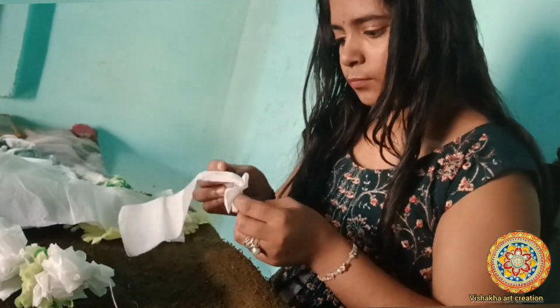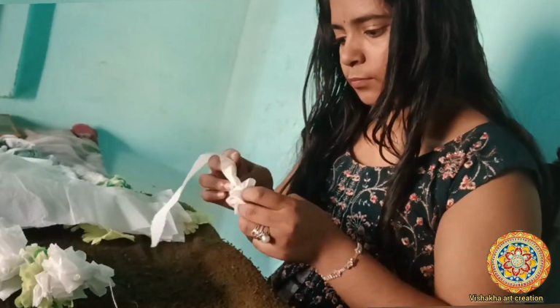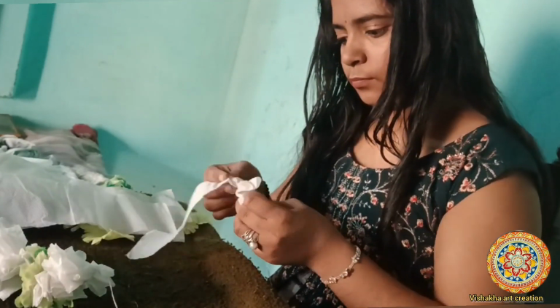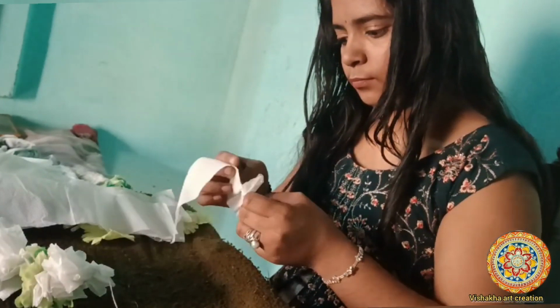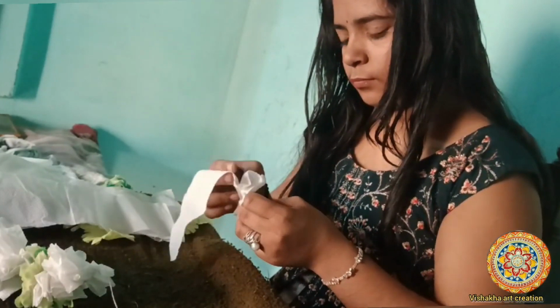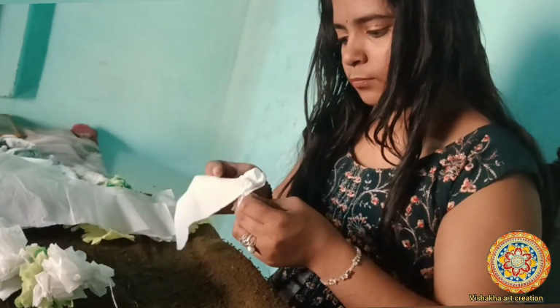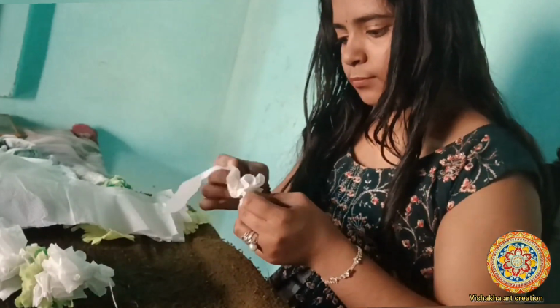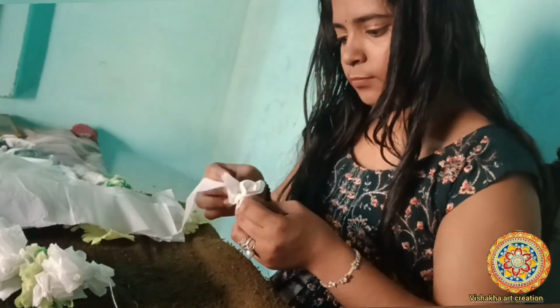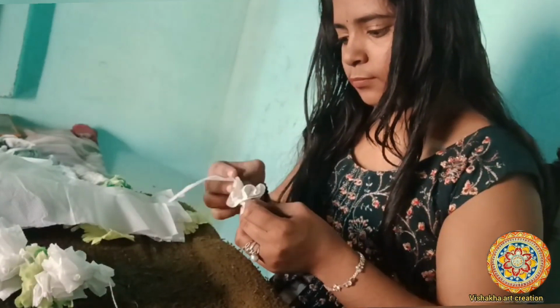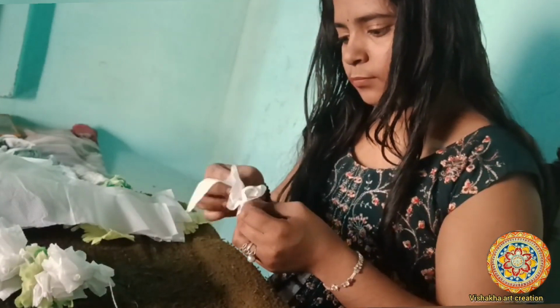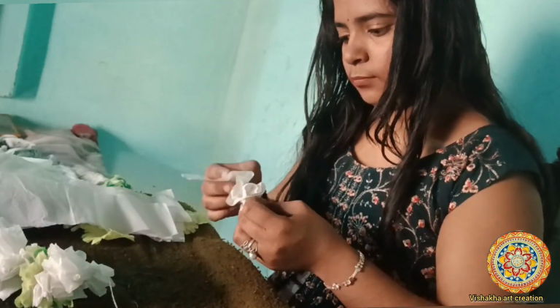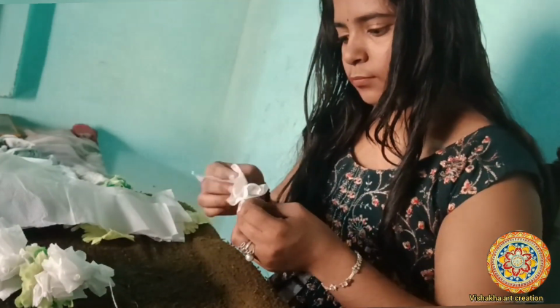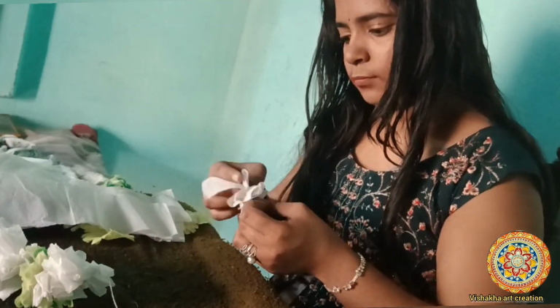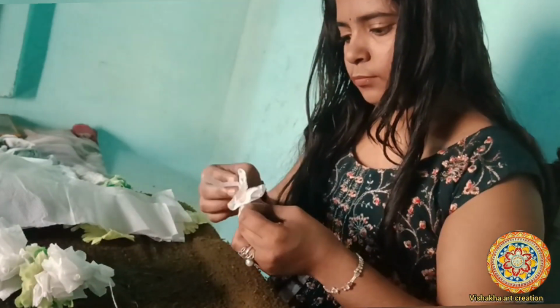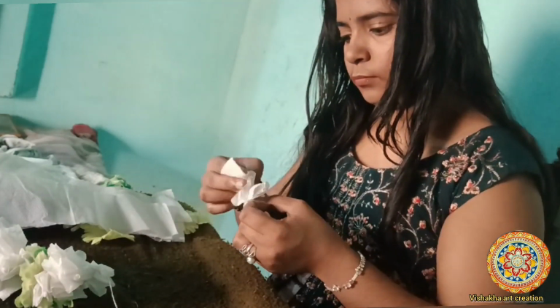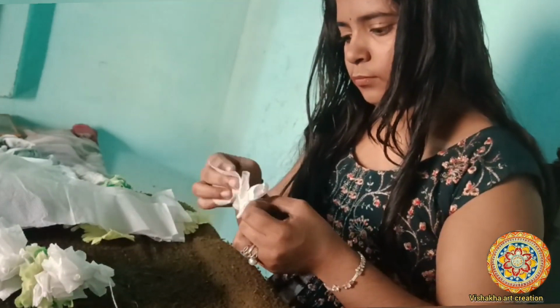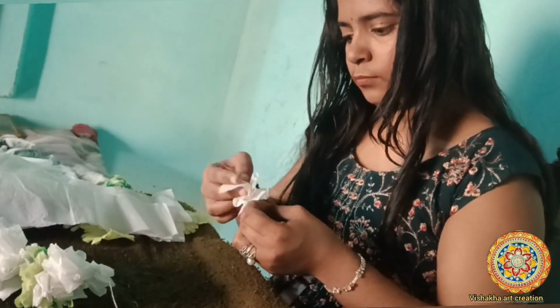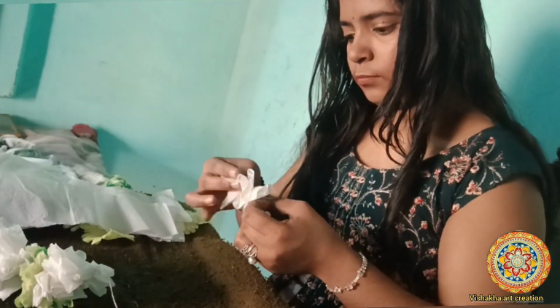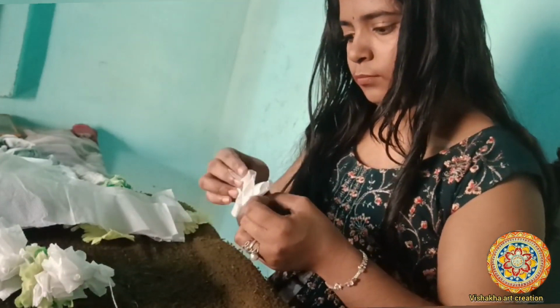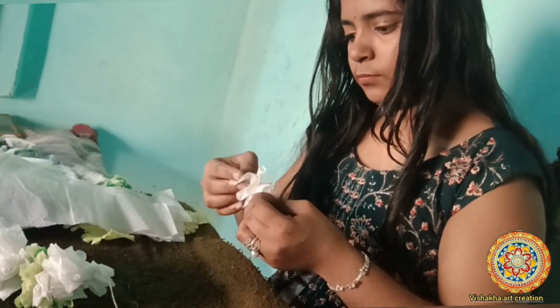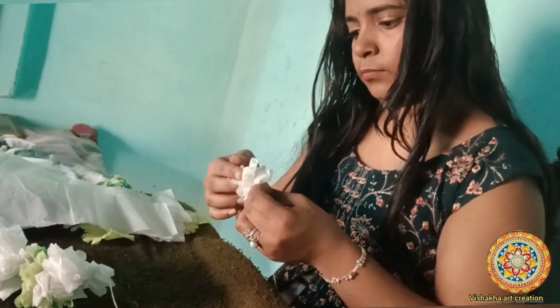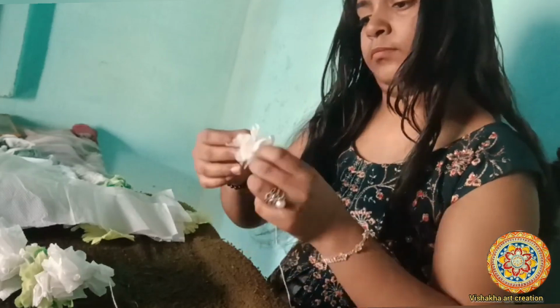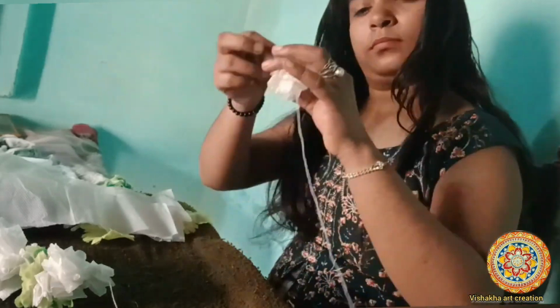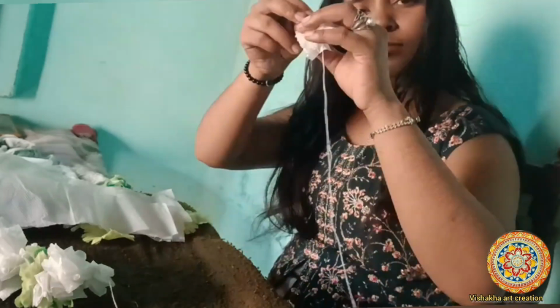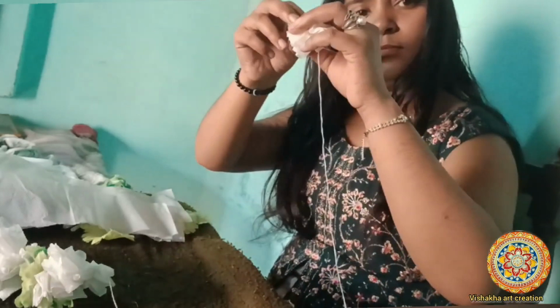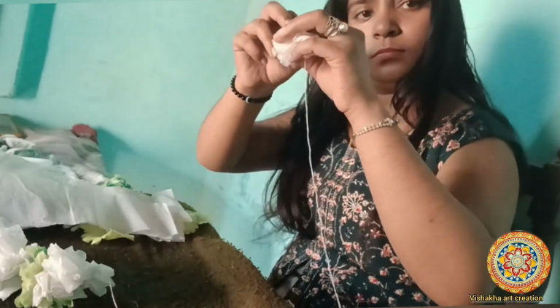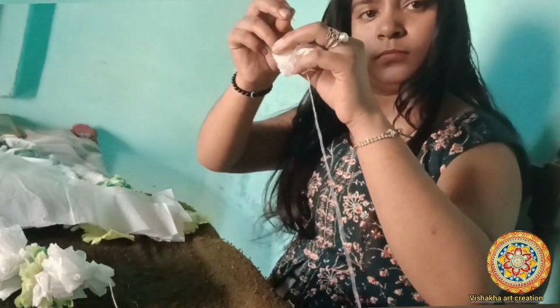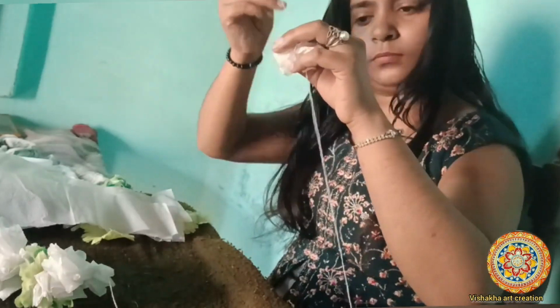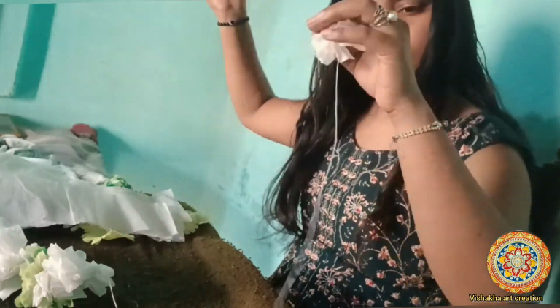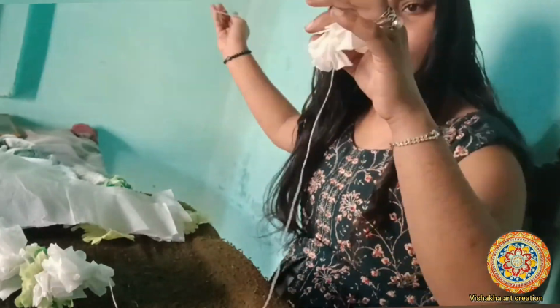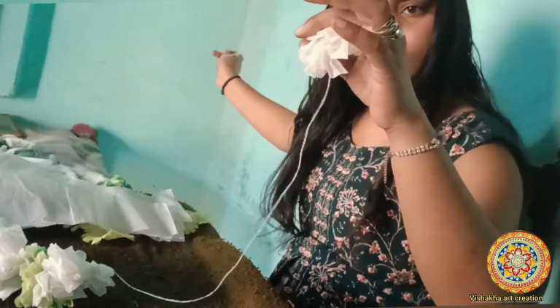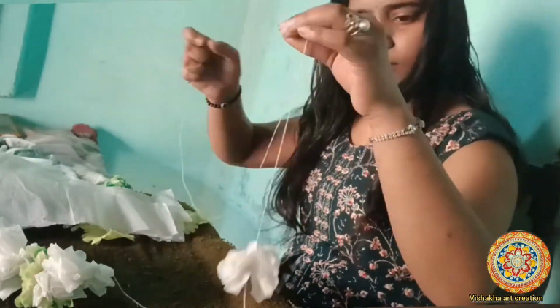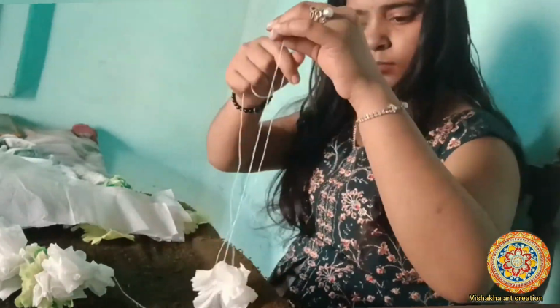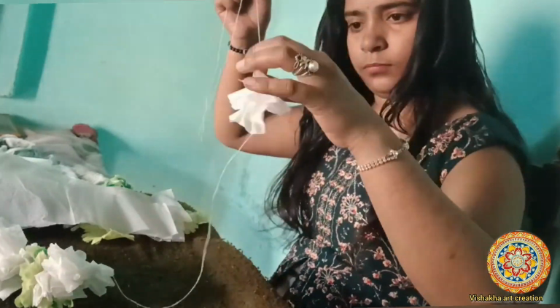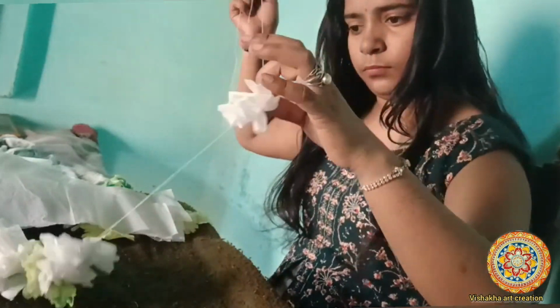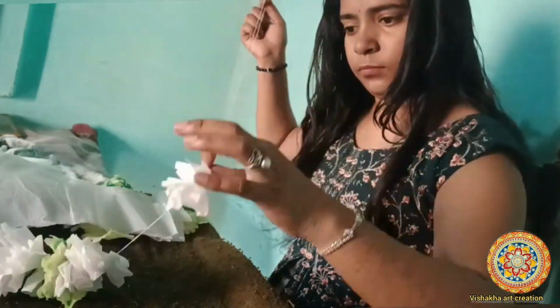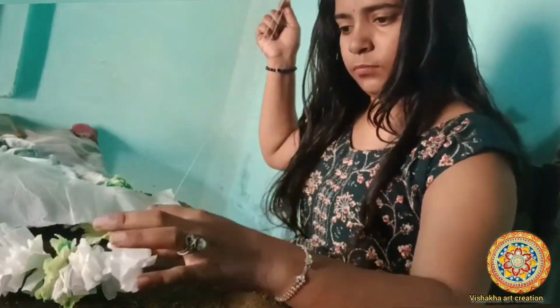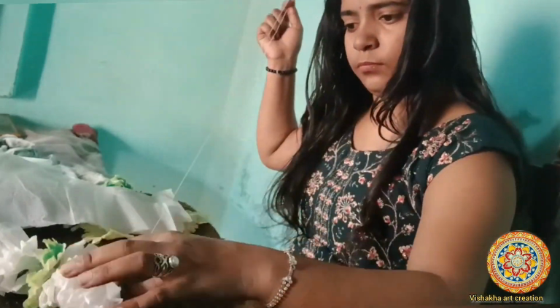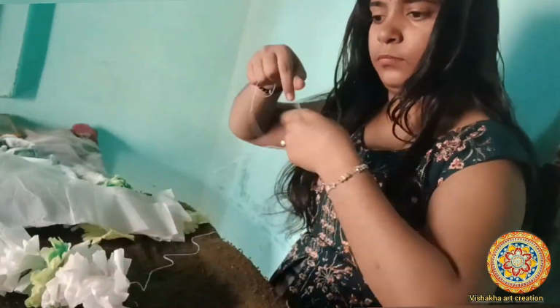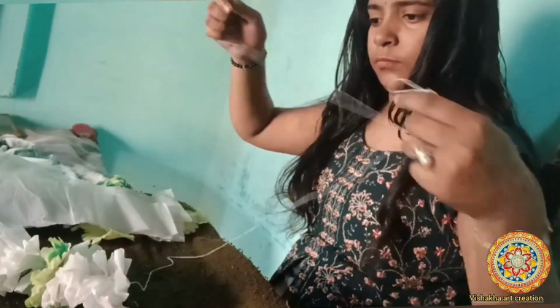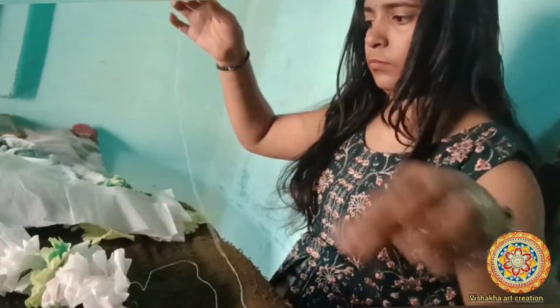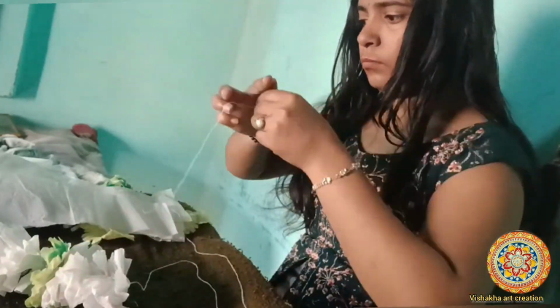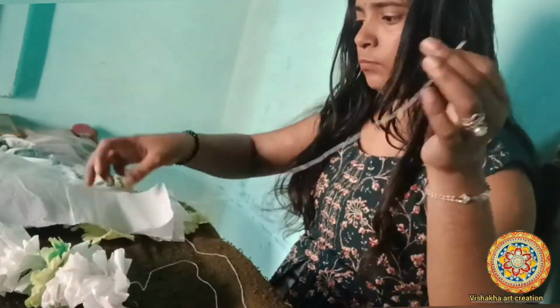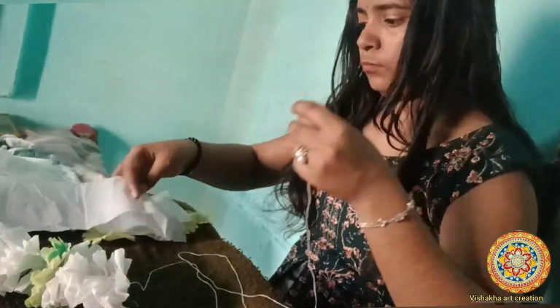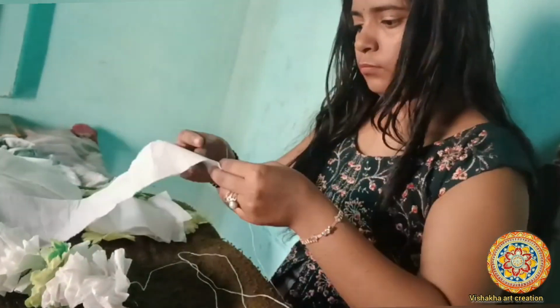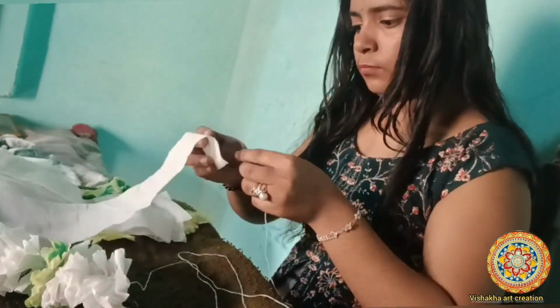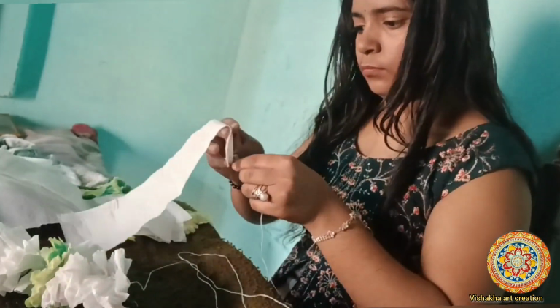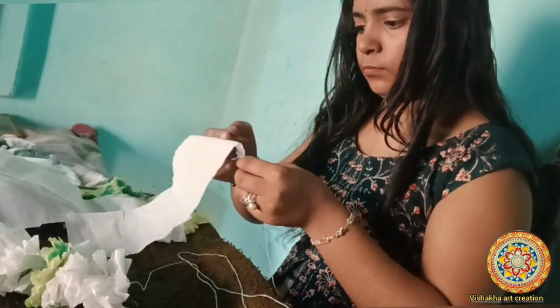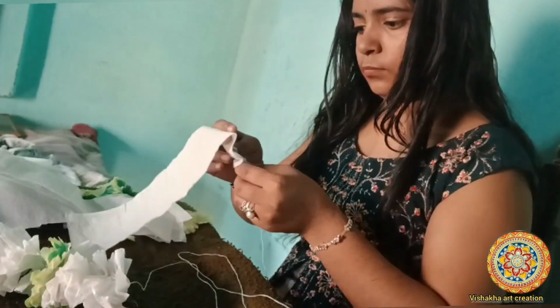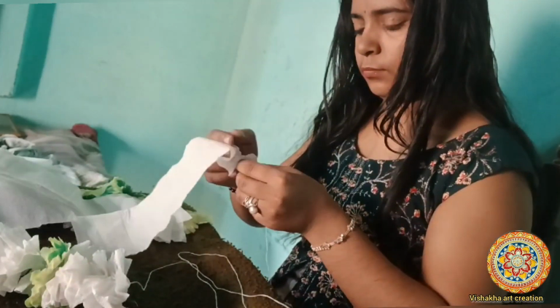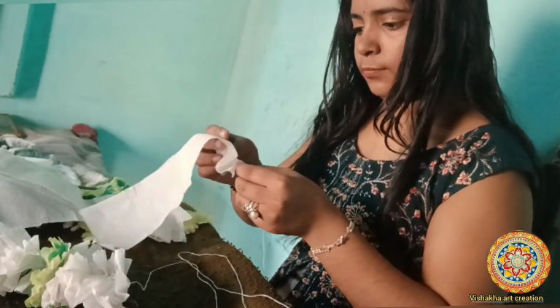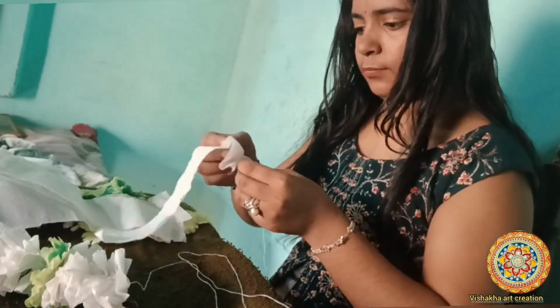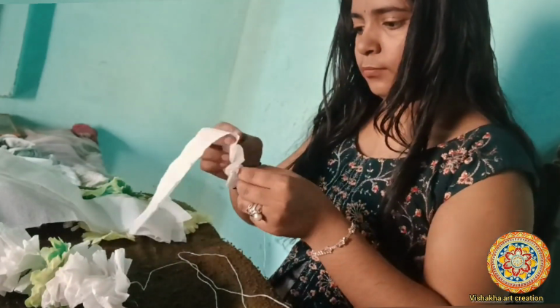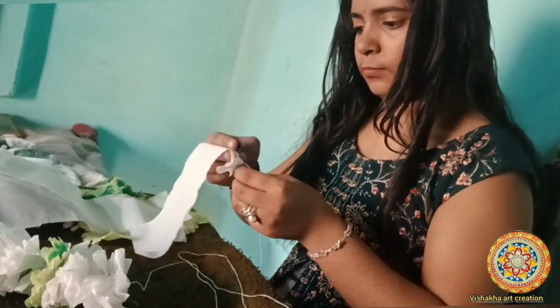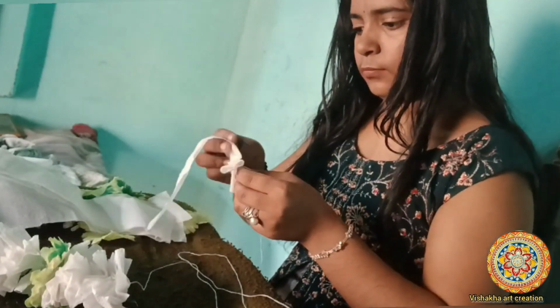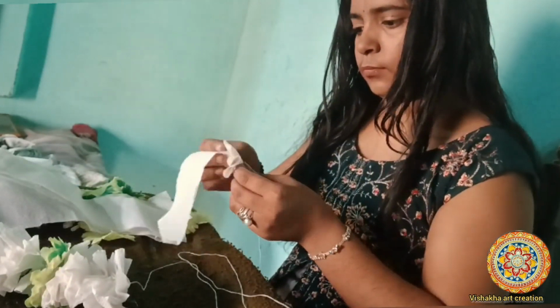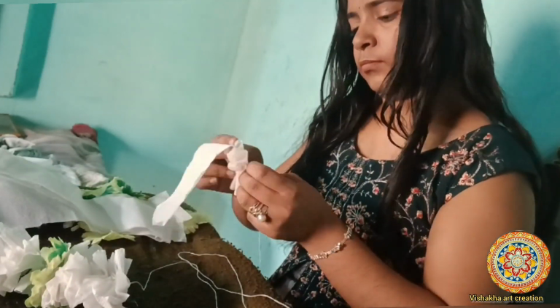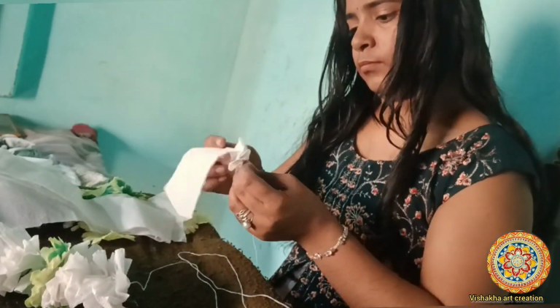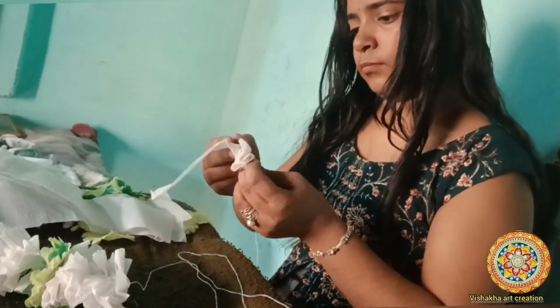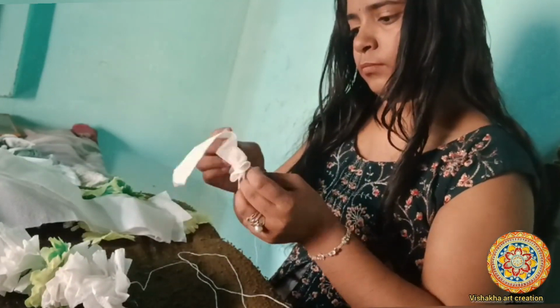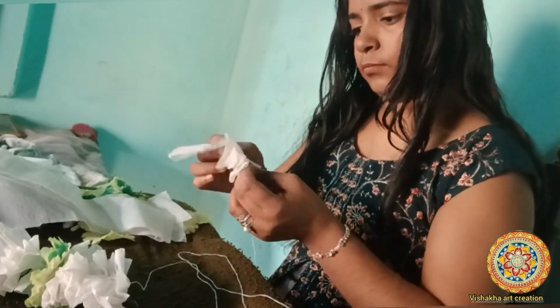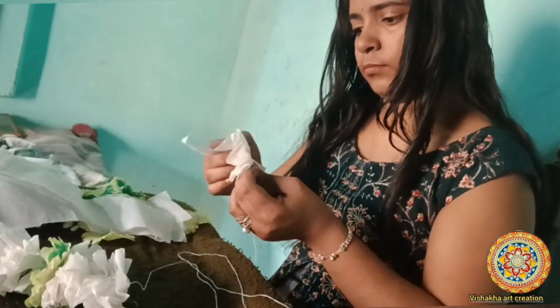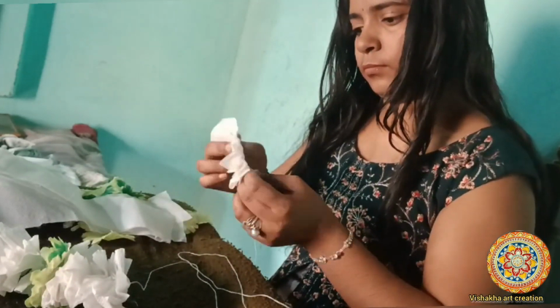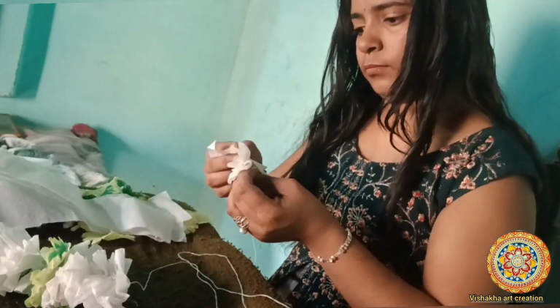So you can make your own money as well. You can buy your own things at home.